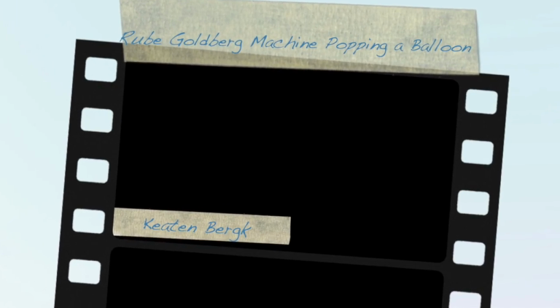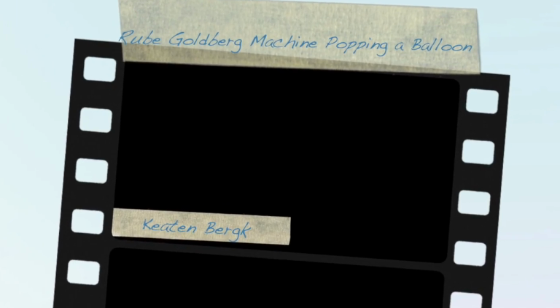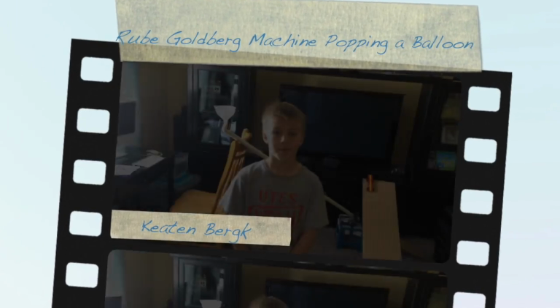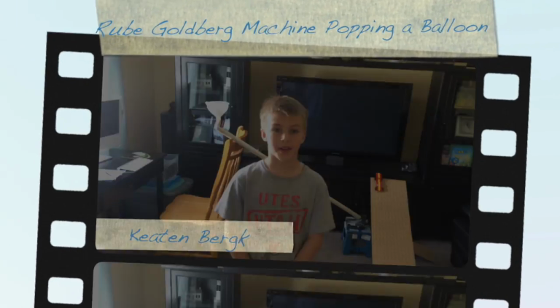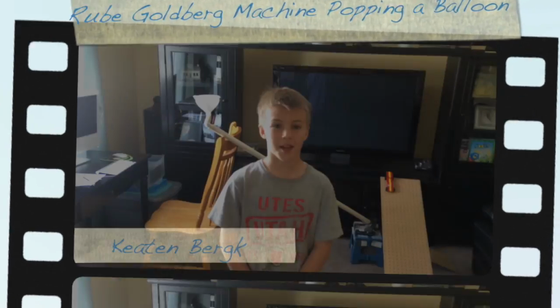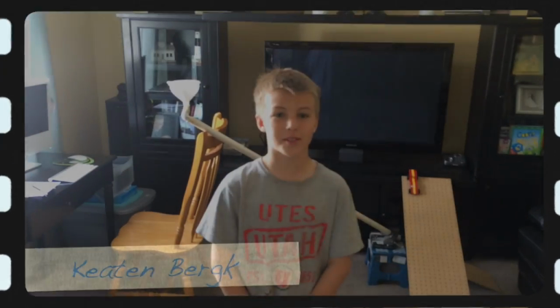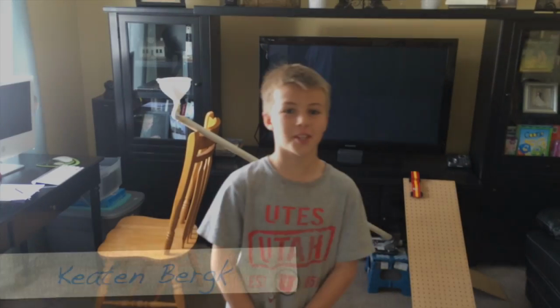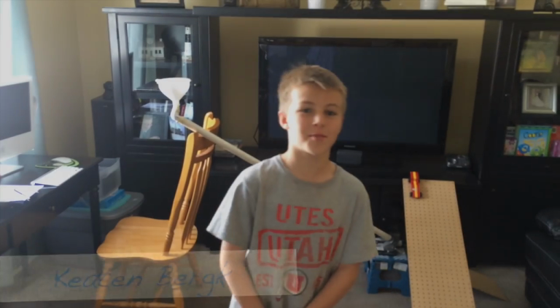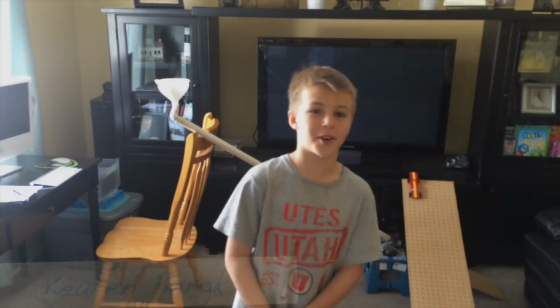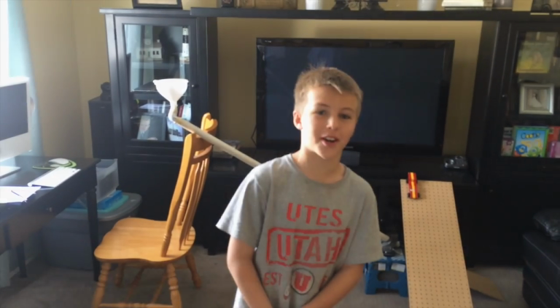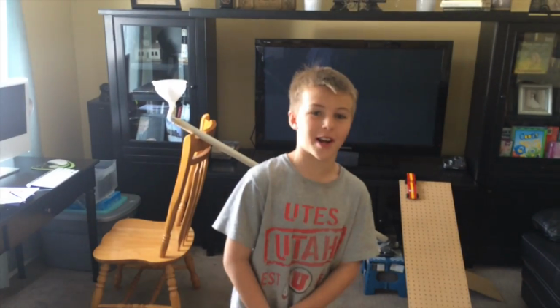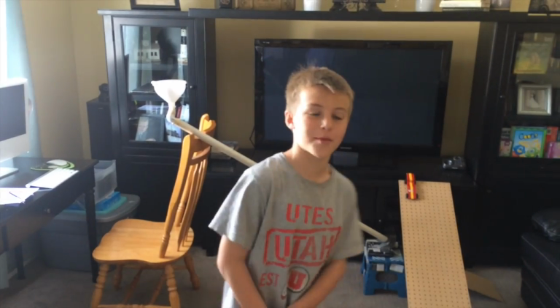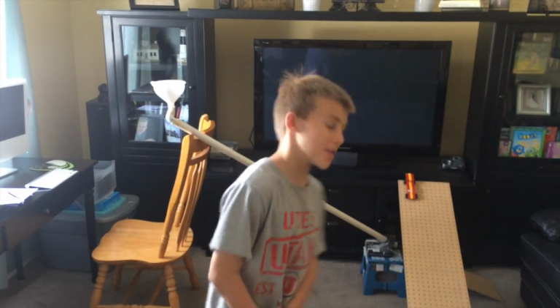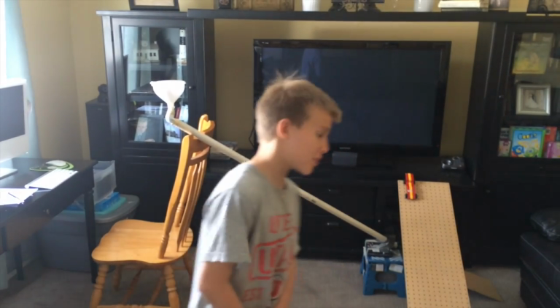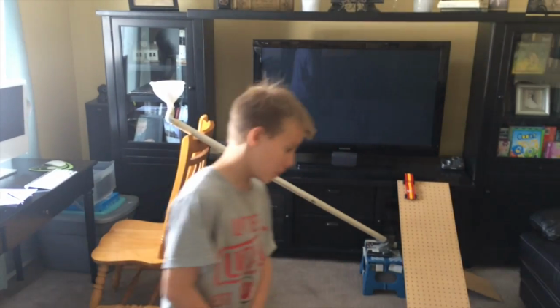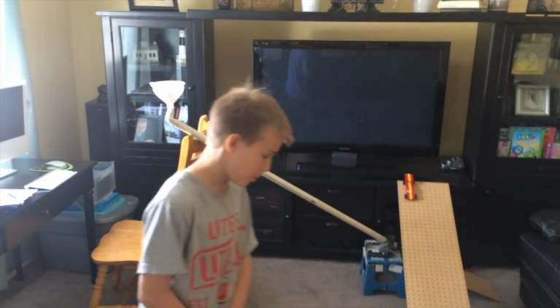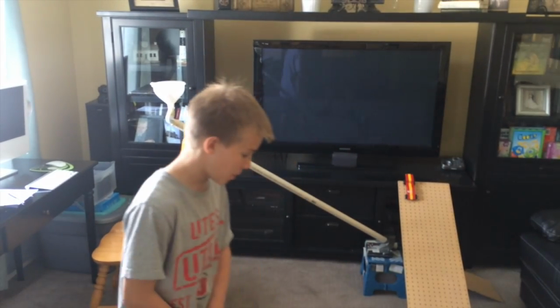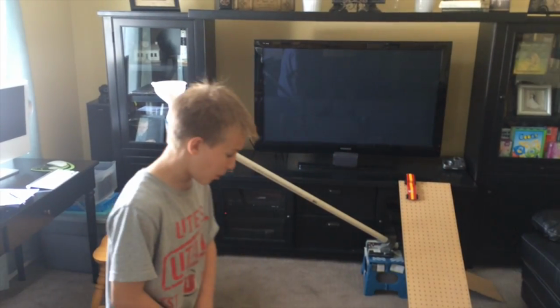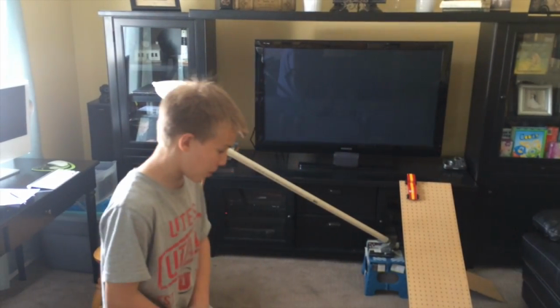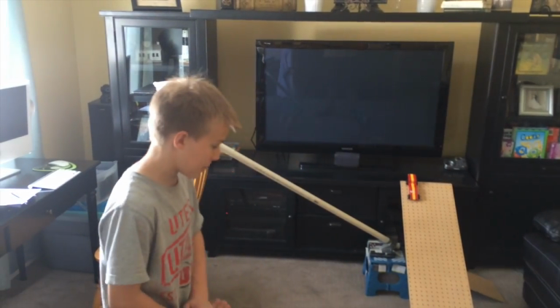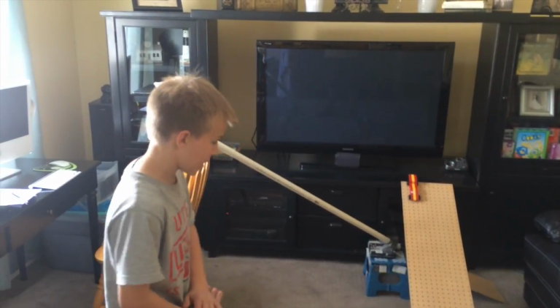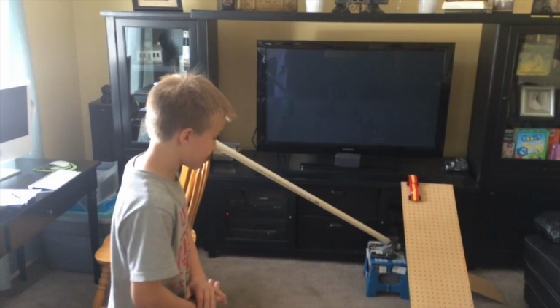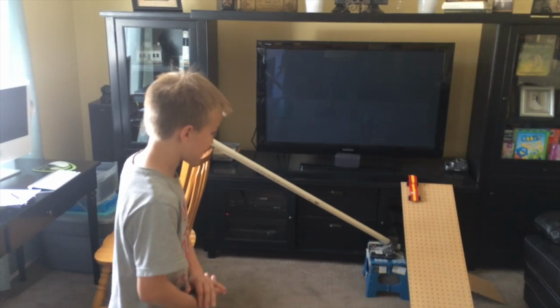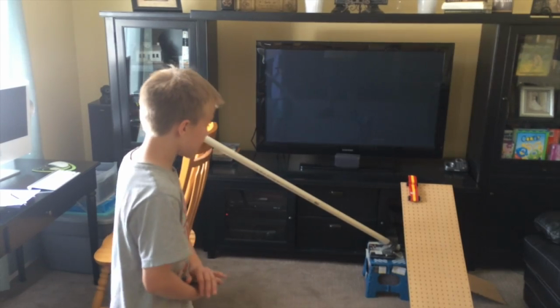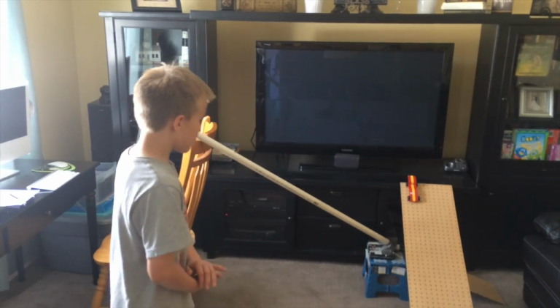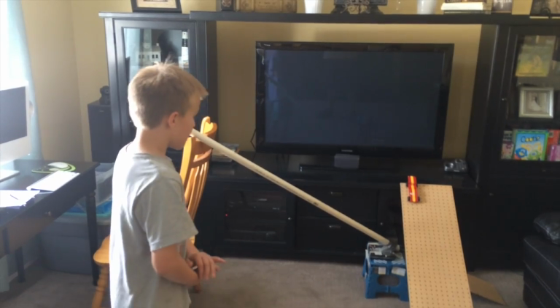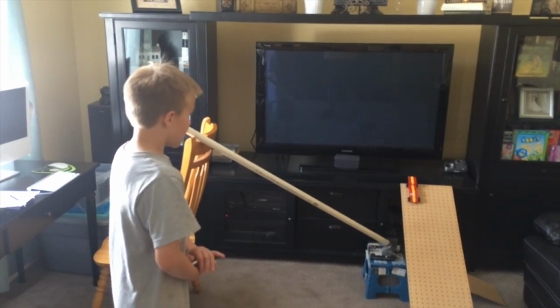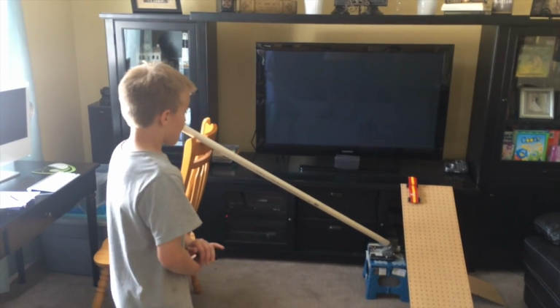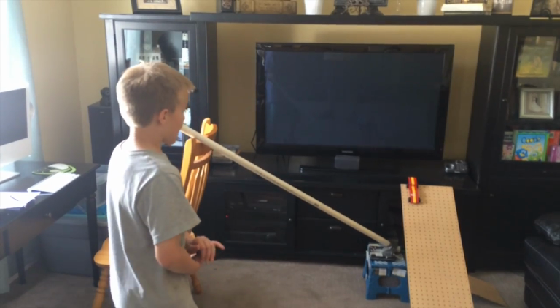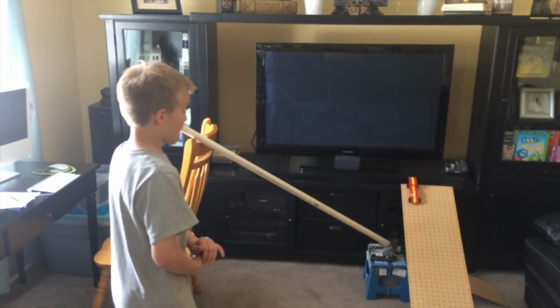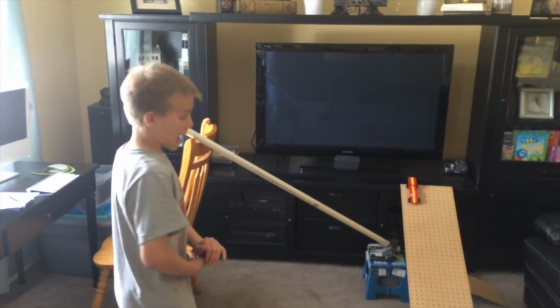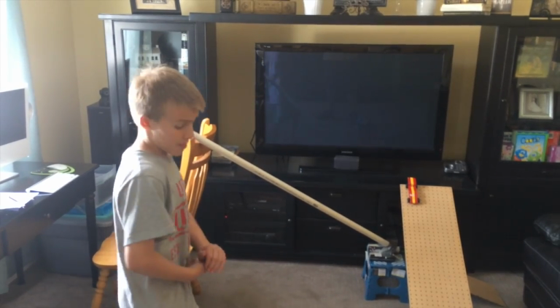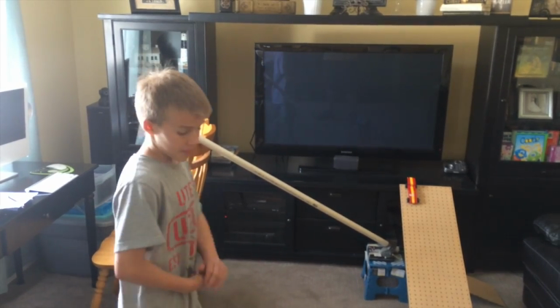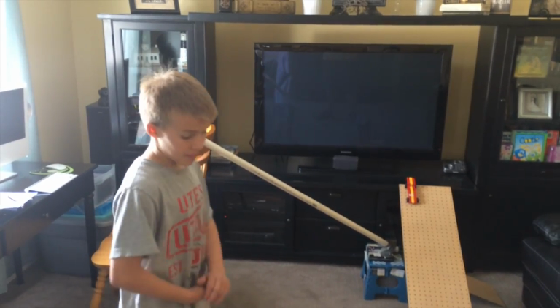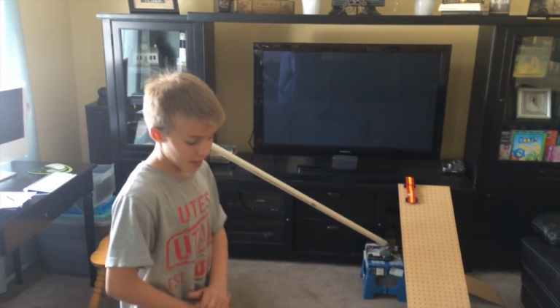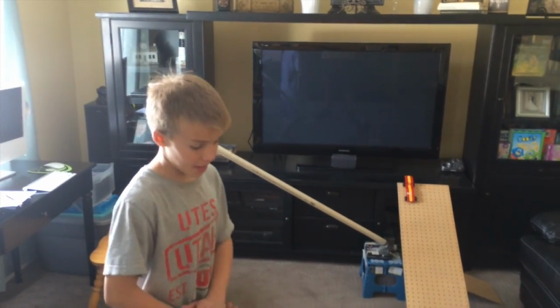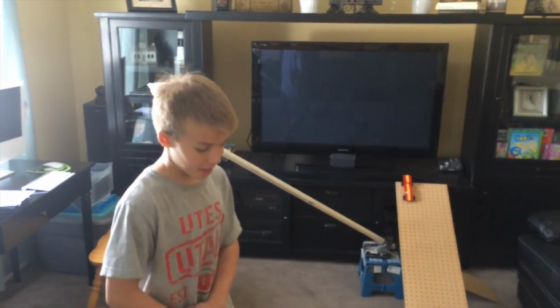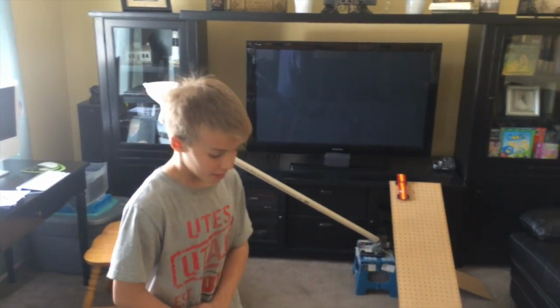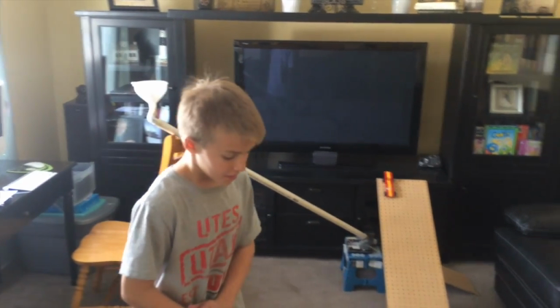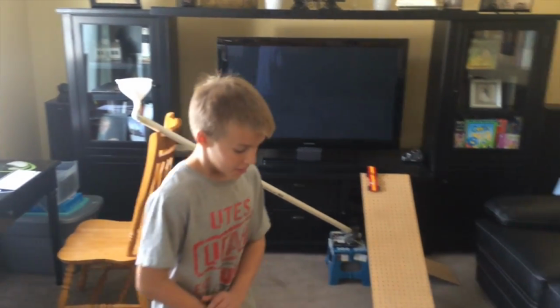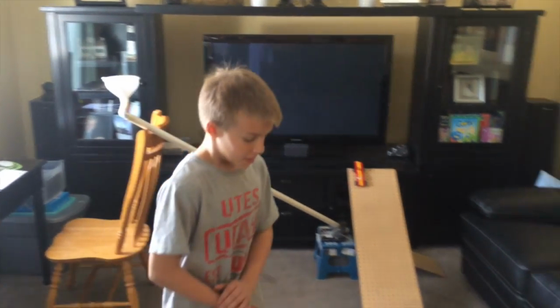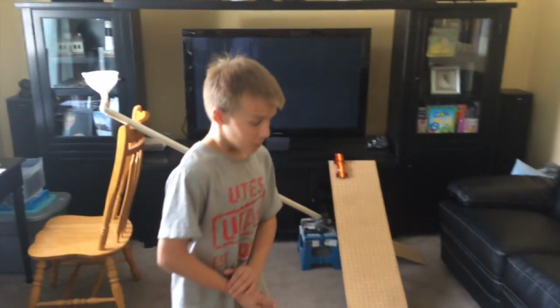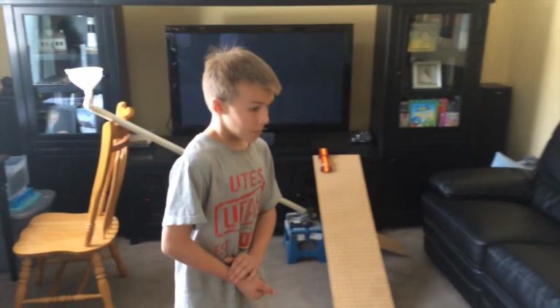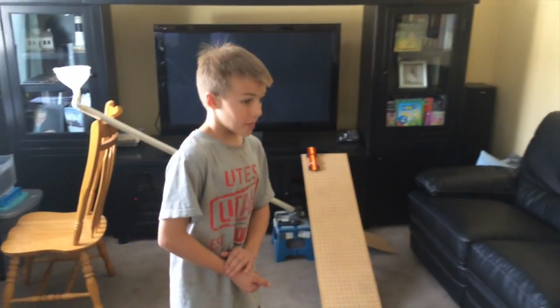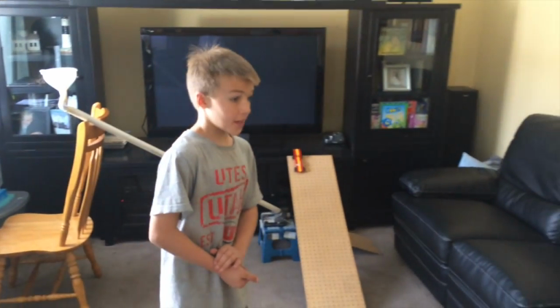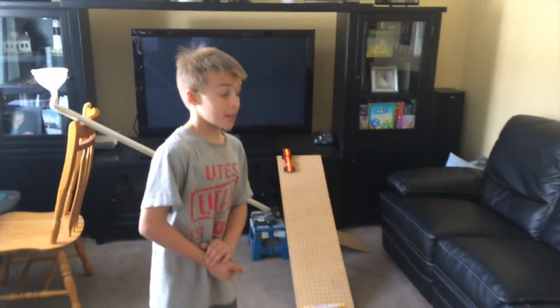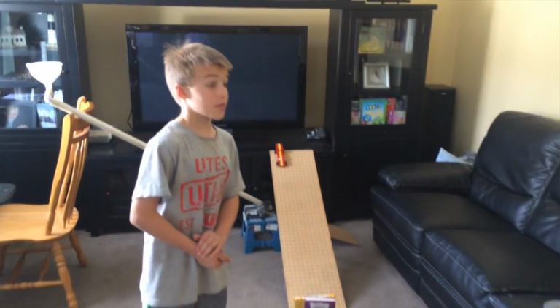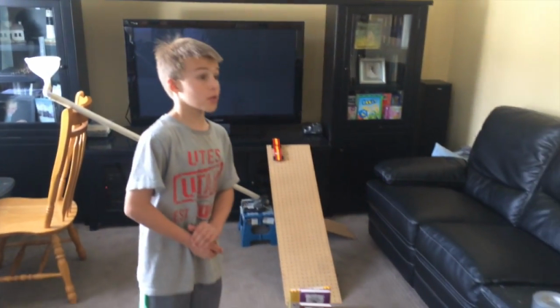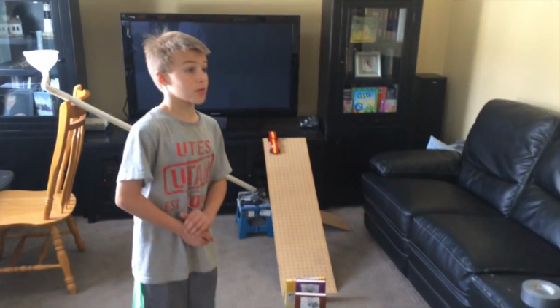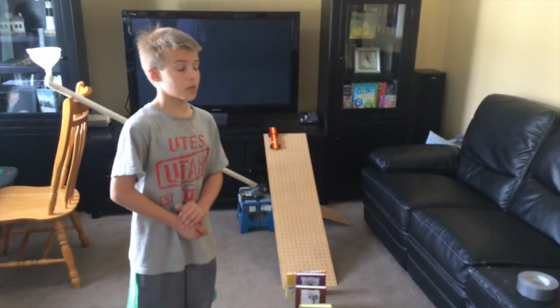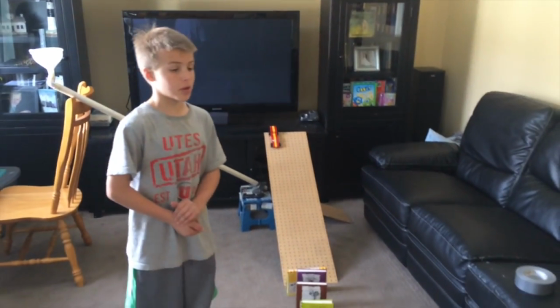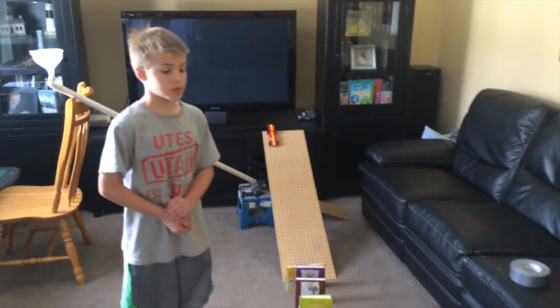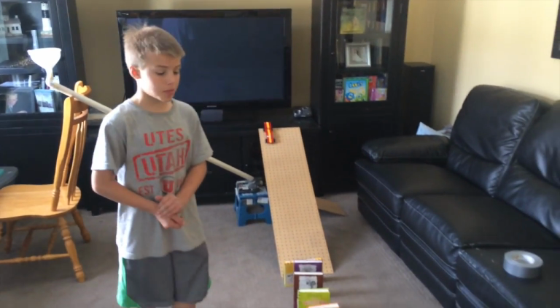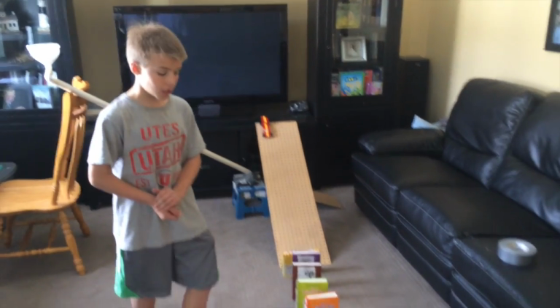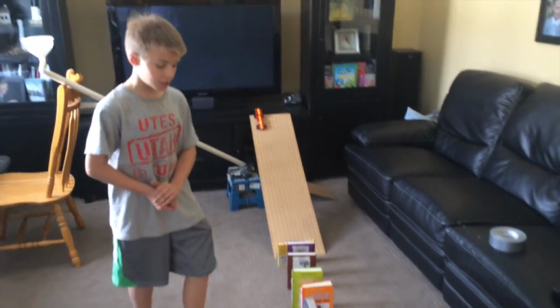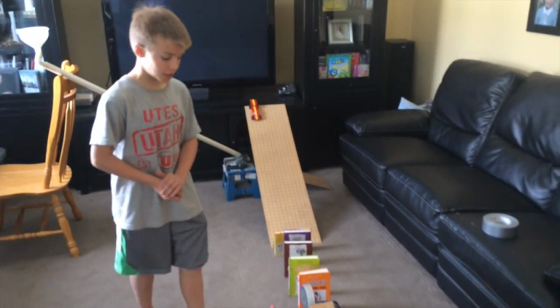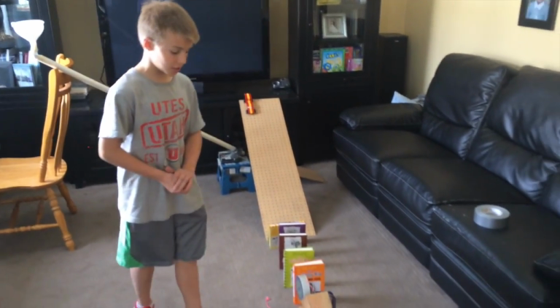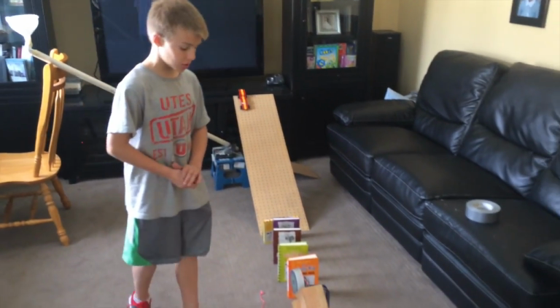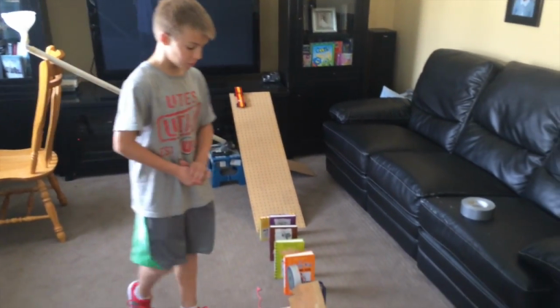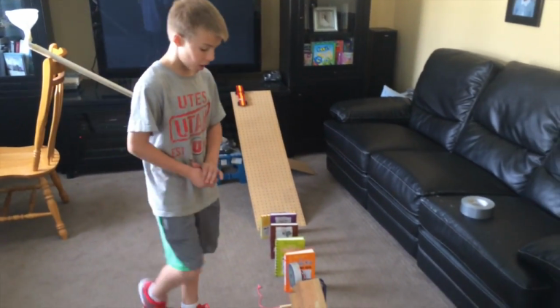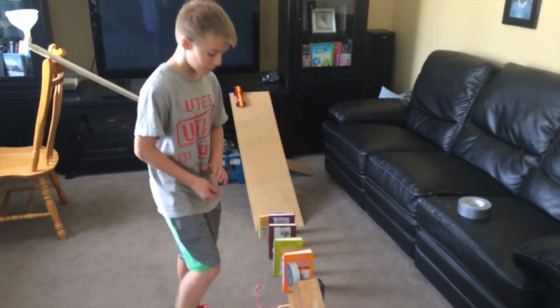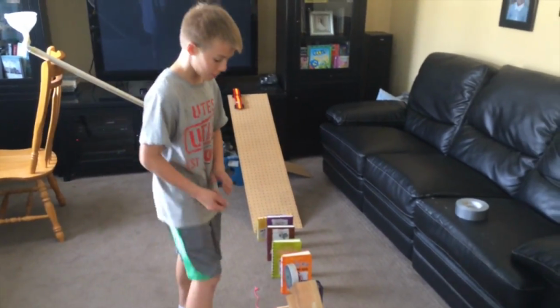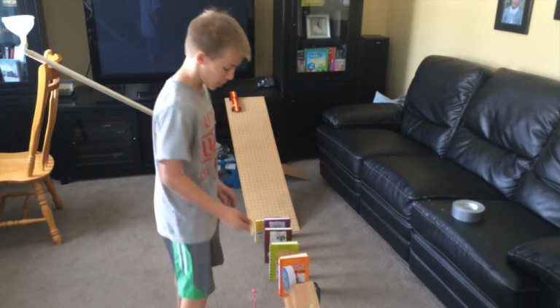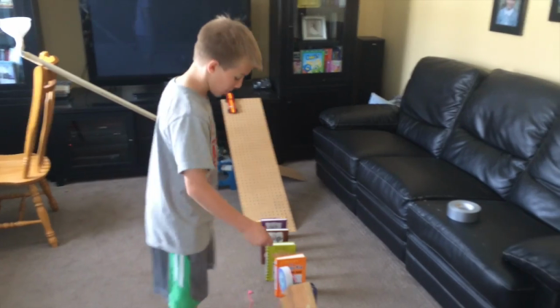My name is Kevin Burke and I'm doing a Rube Goldberg project. My Rube Goldberg project is to put a lid on a pot.